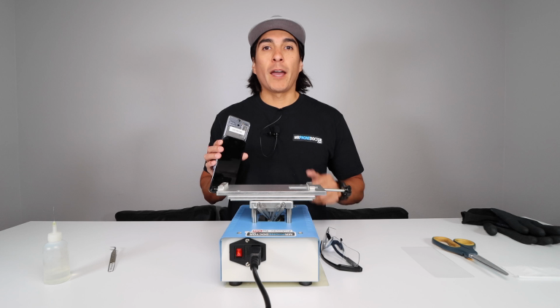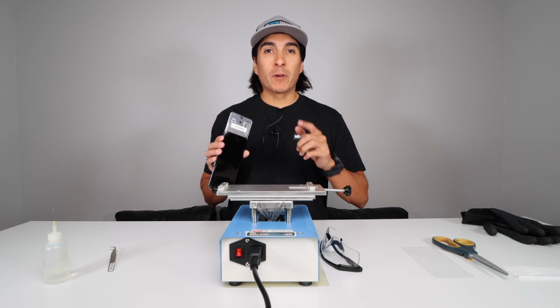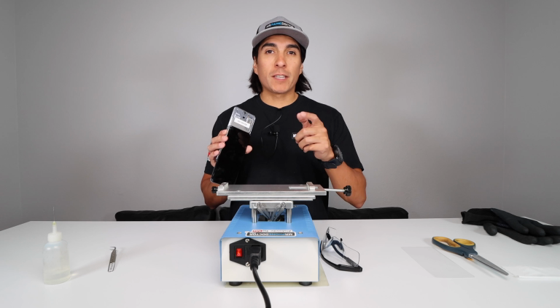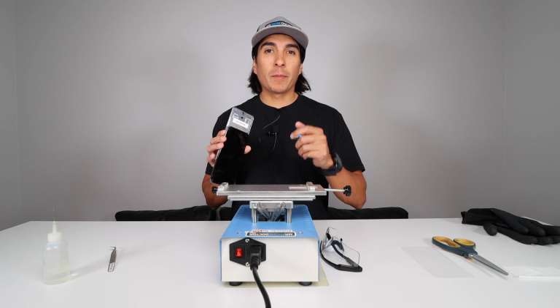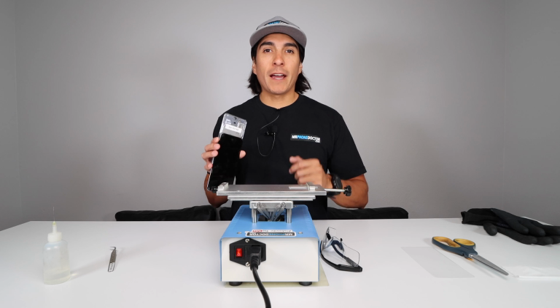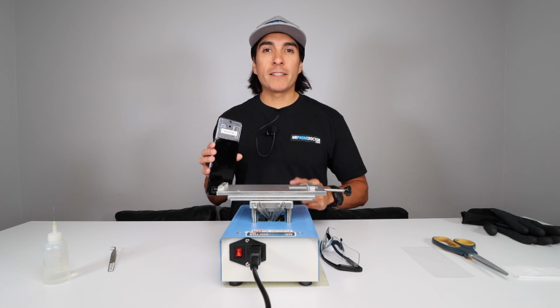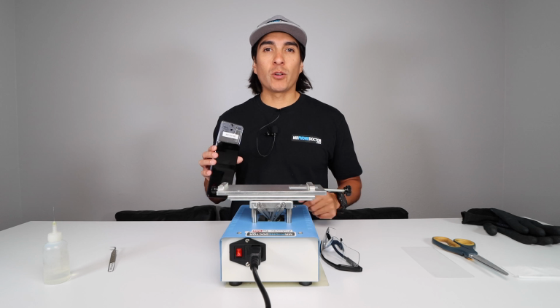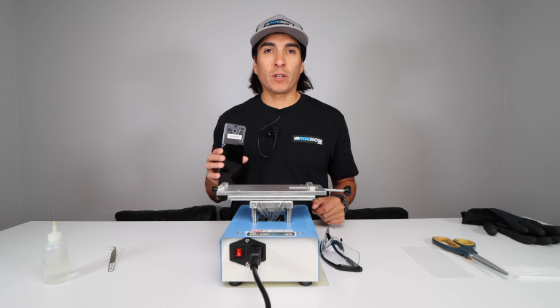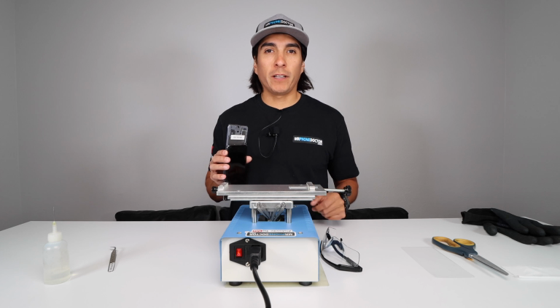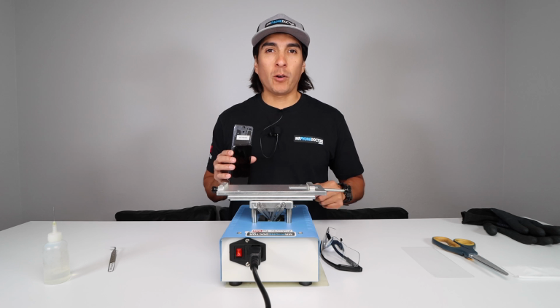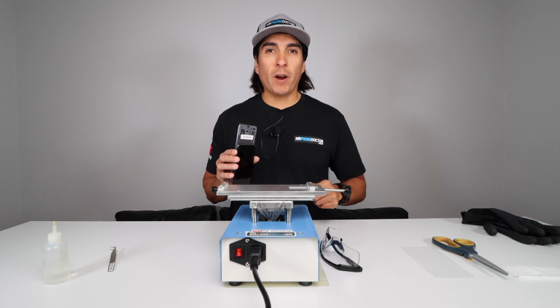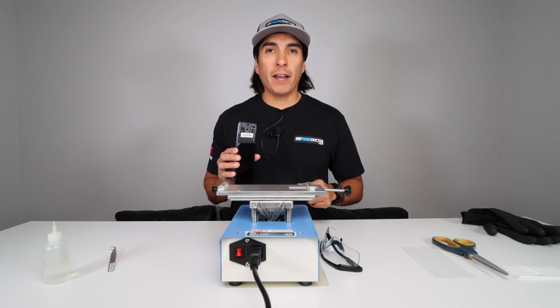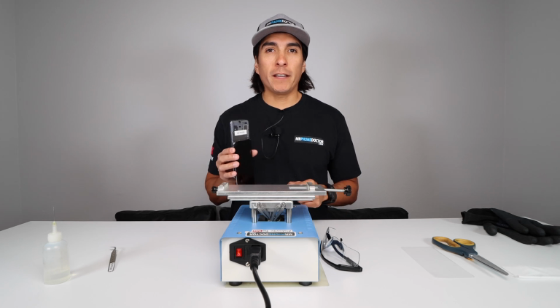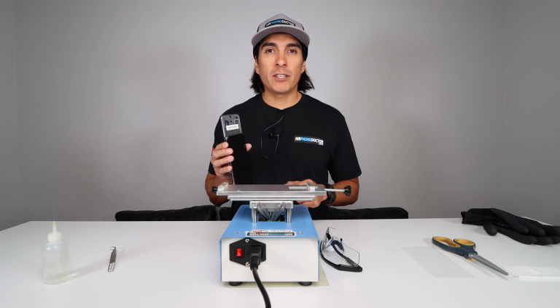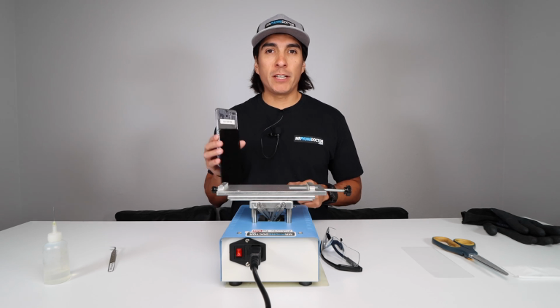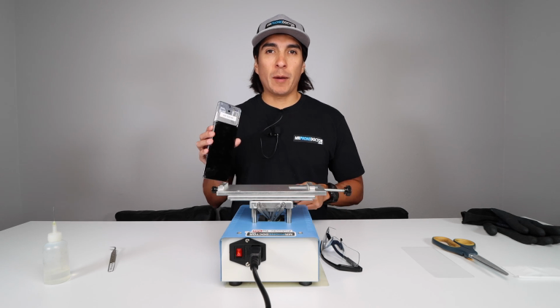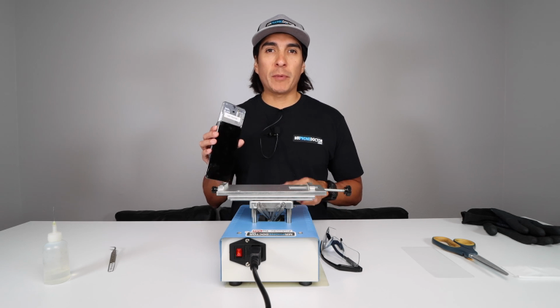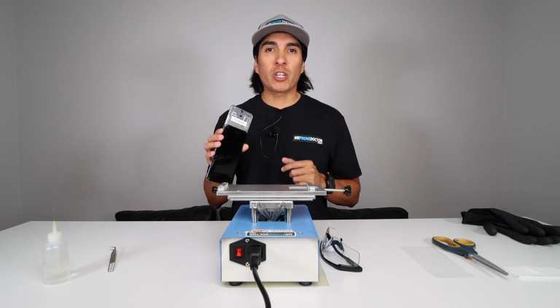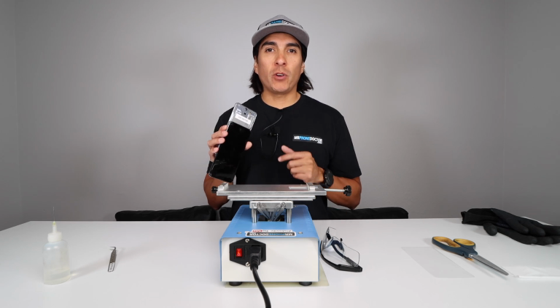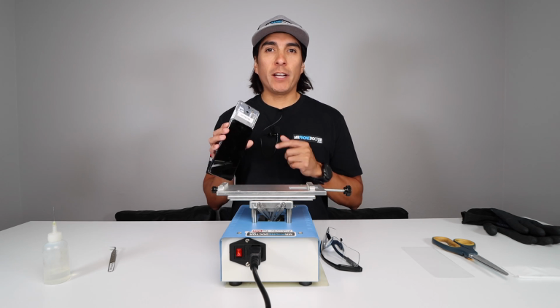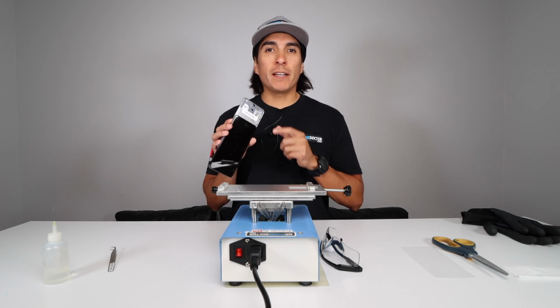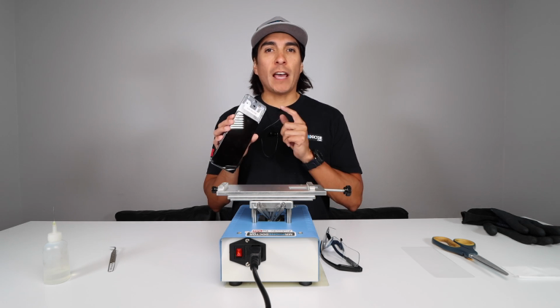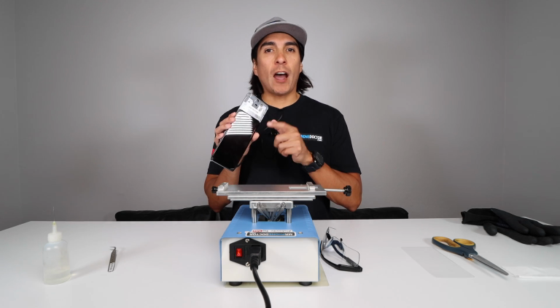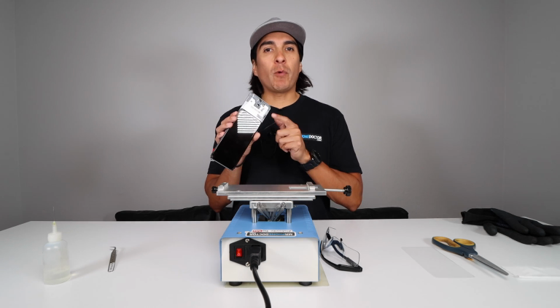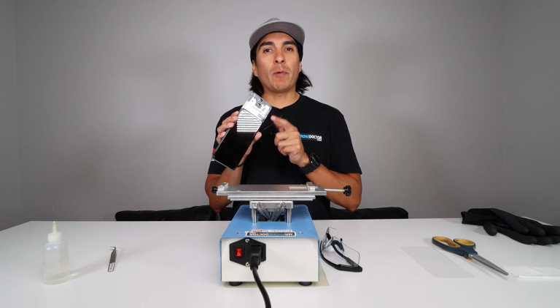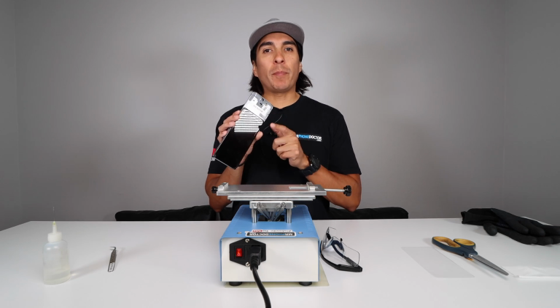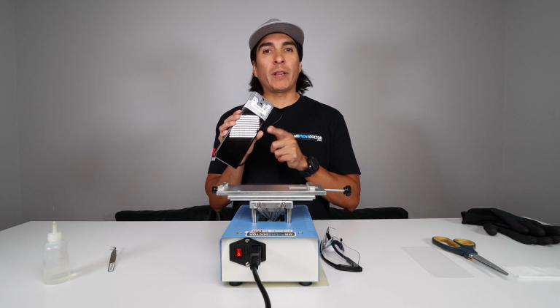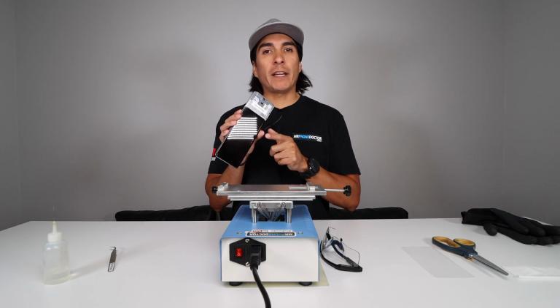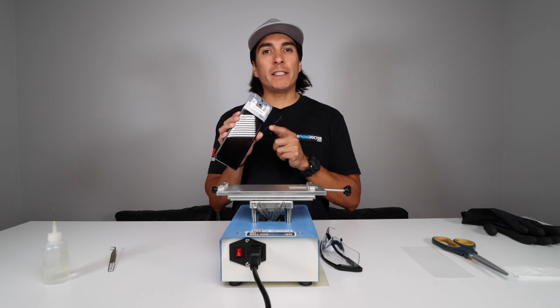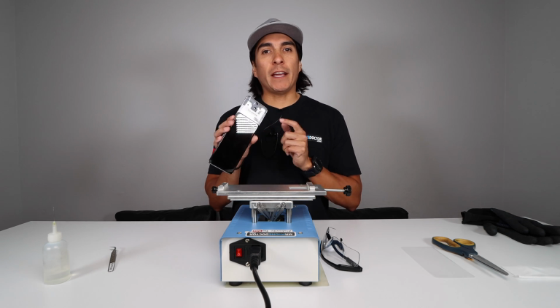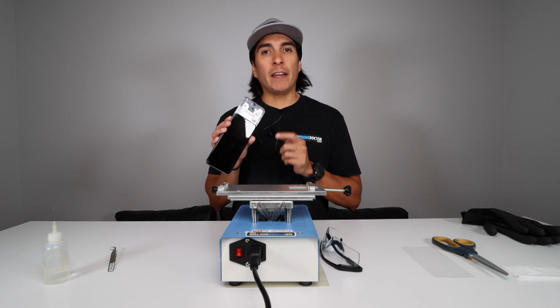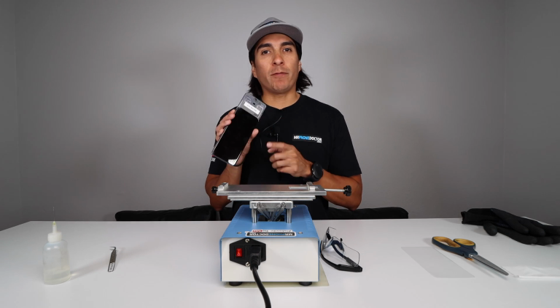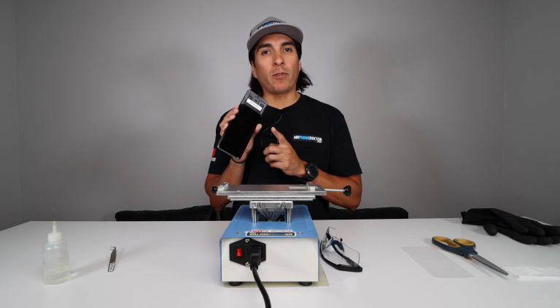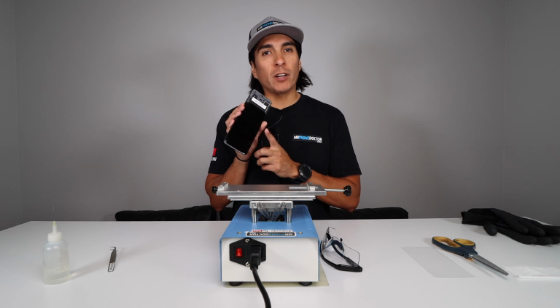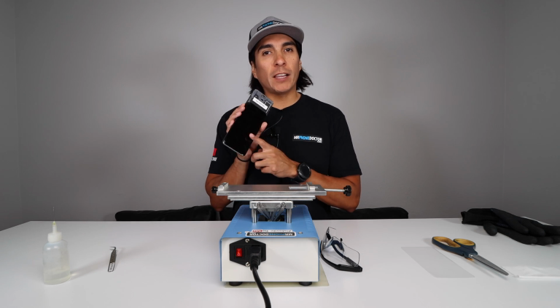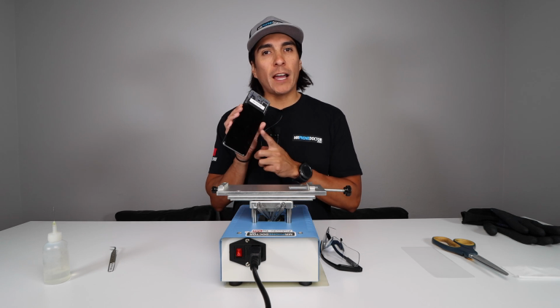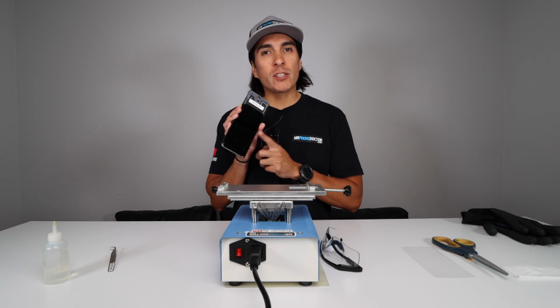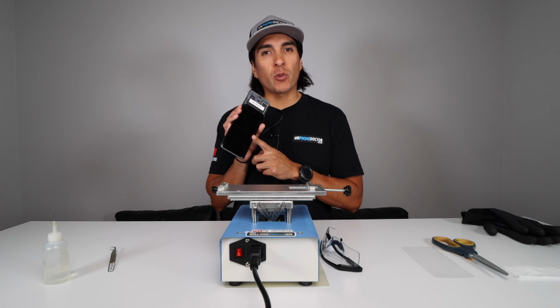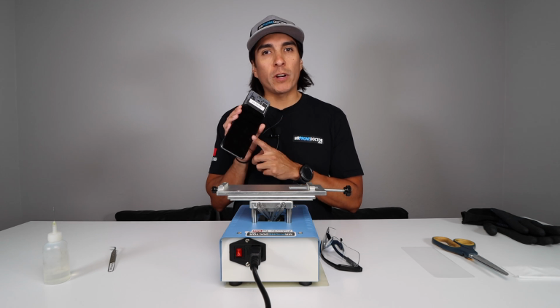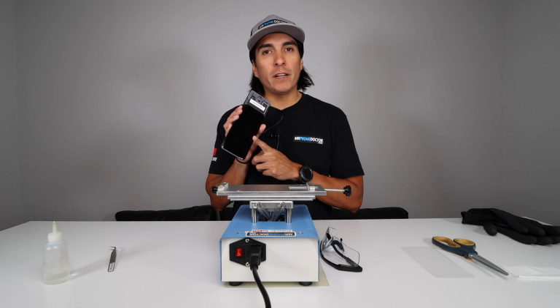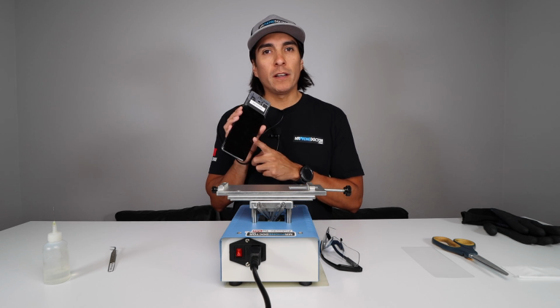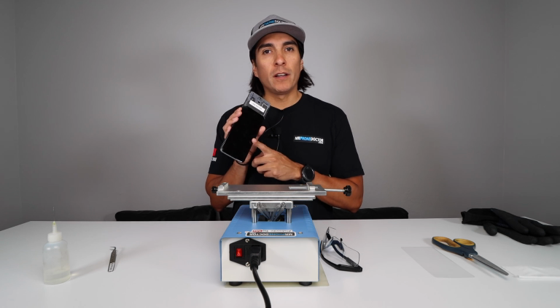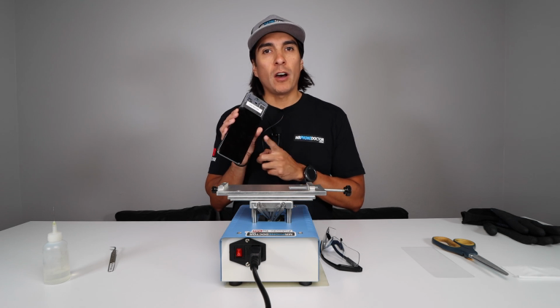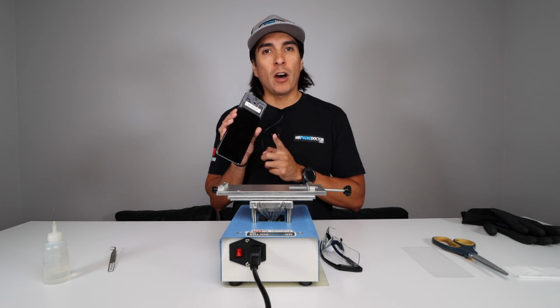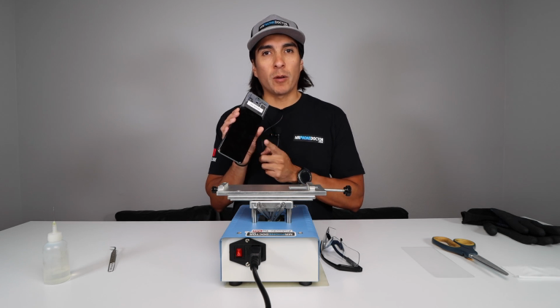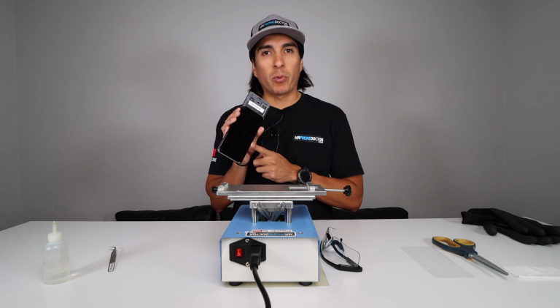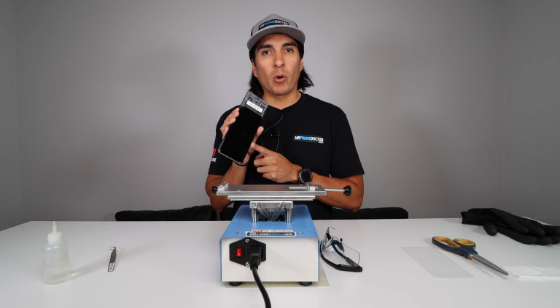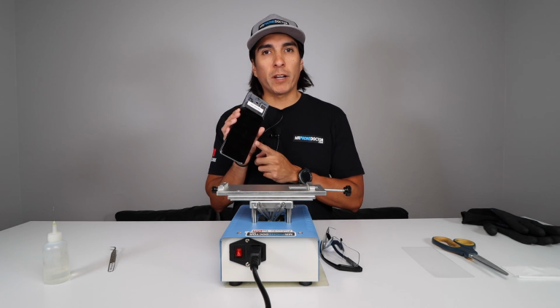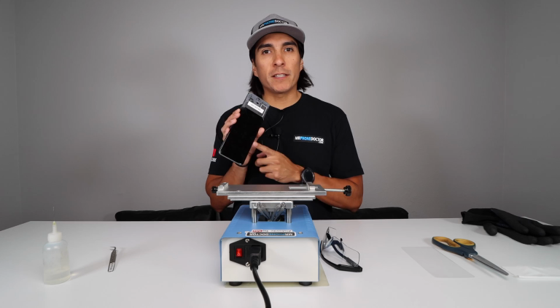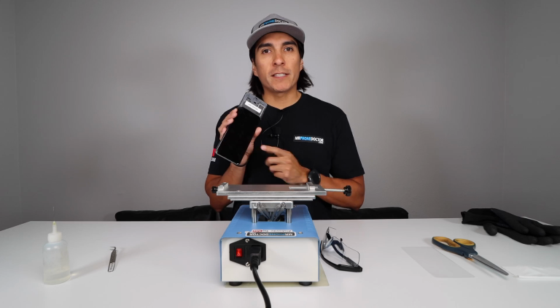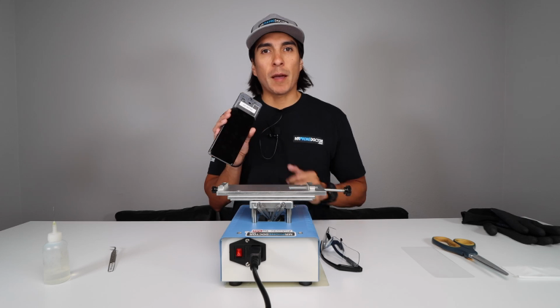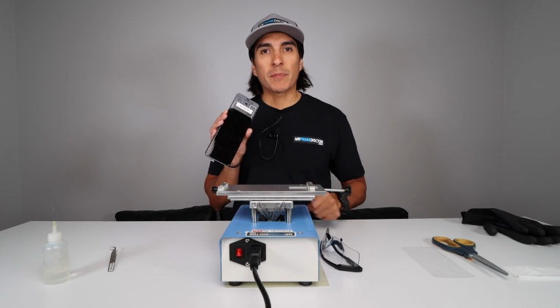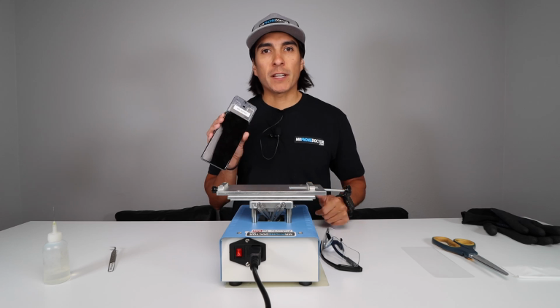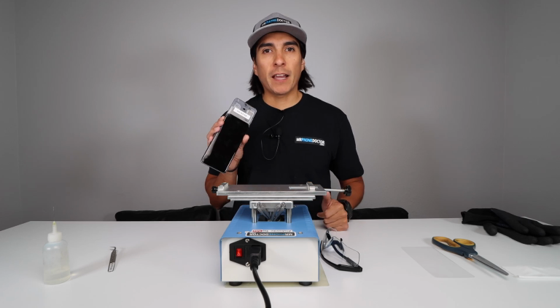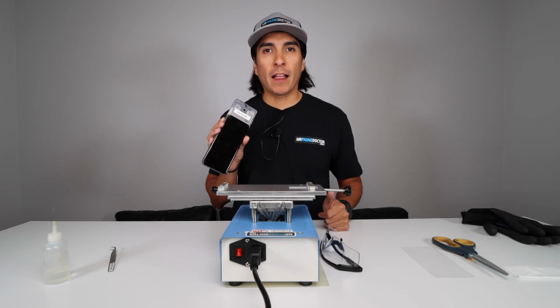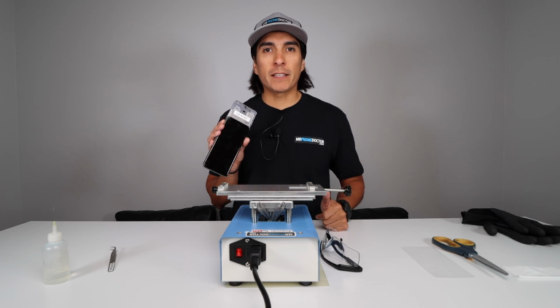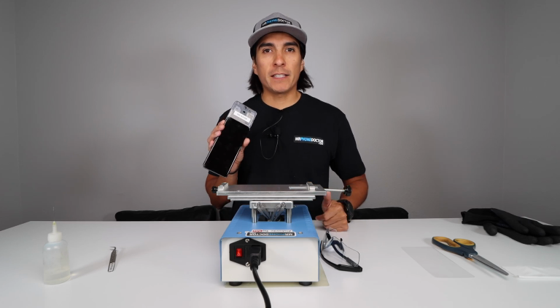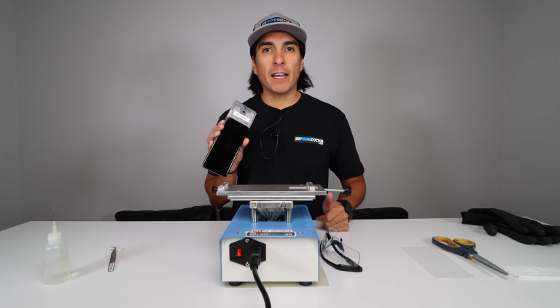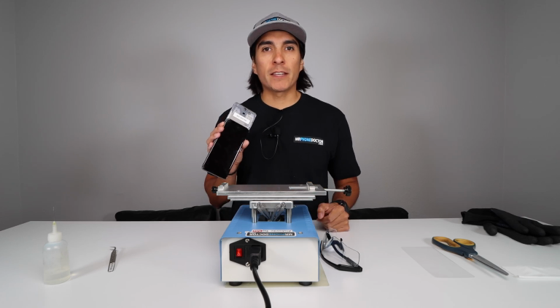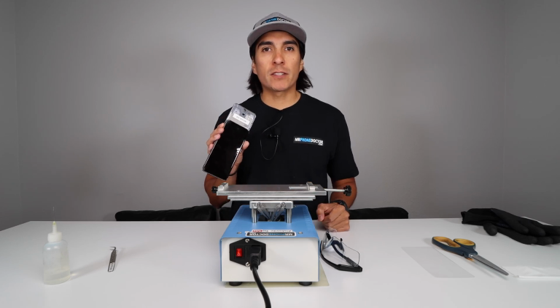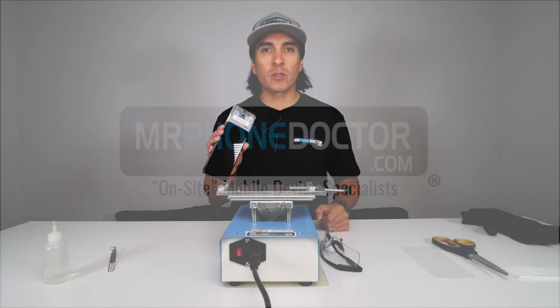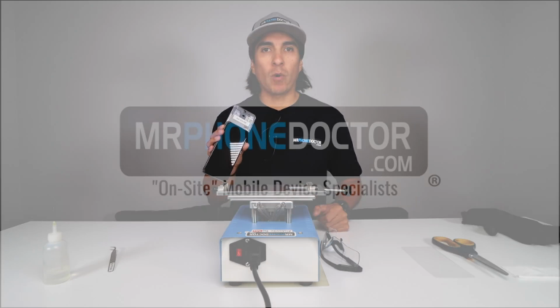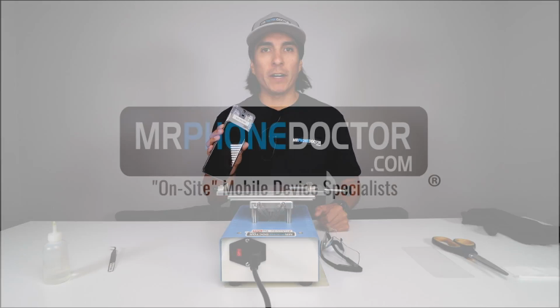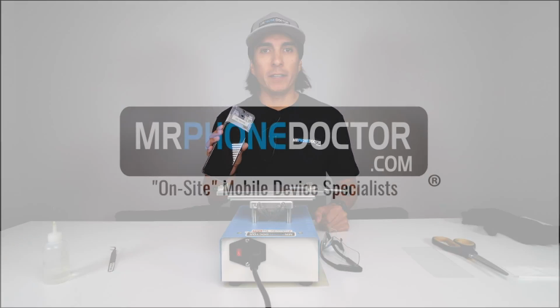Hey, what's up guys? Don't click away. Today I'm going to show you guys how we replaced a front glass screen on a broken Samsung Galaxy S20.